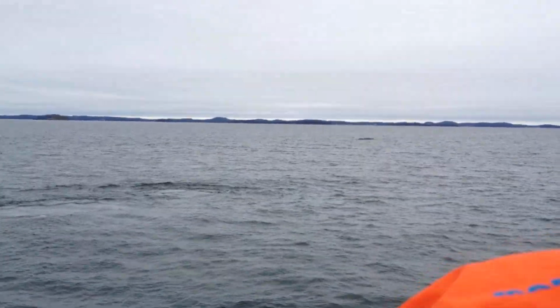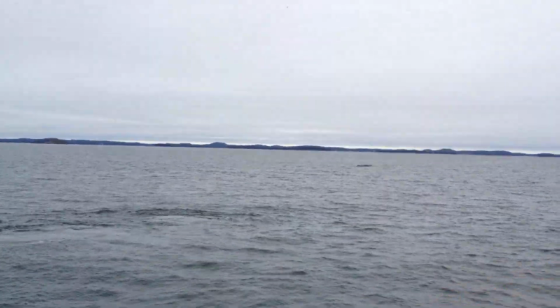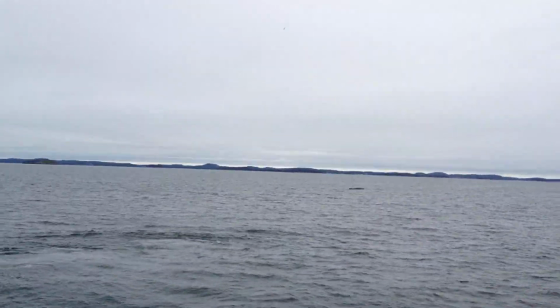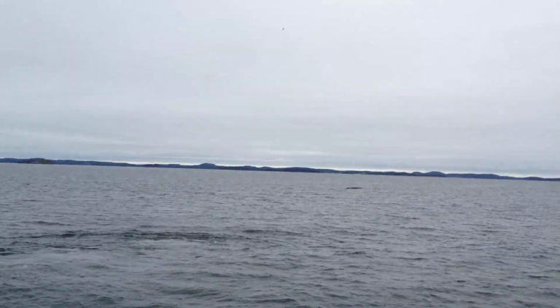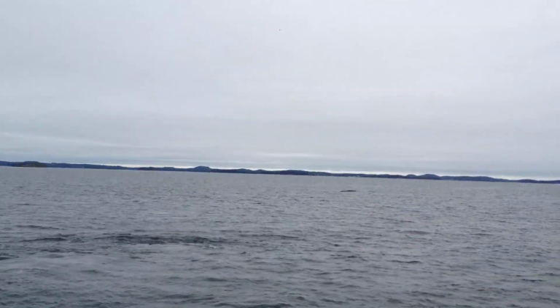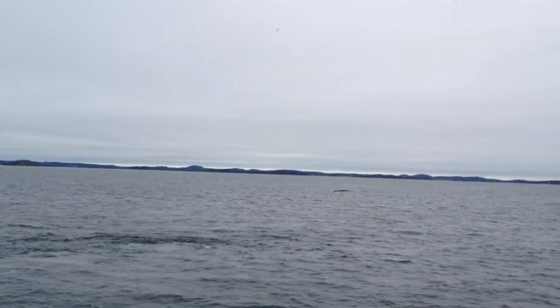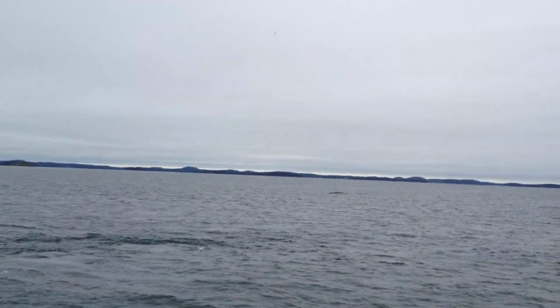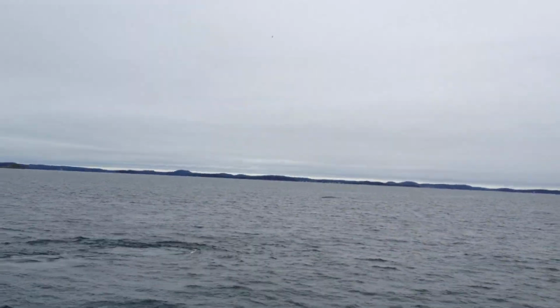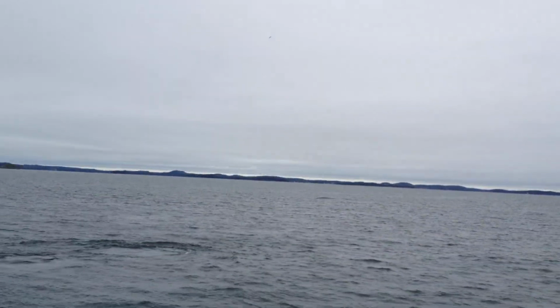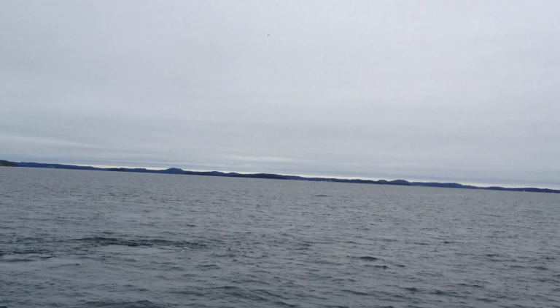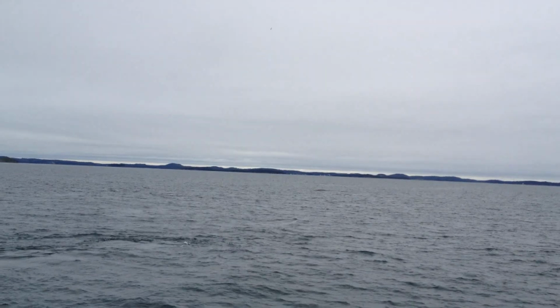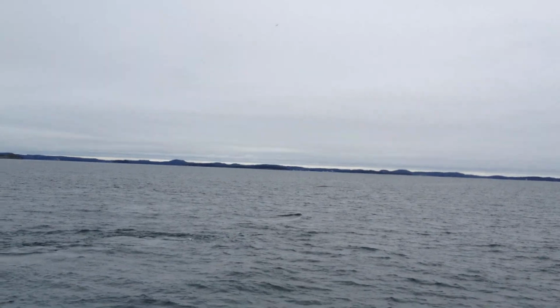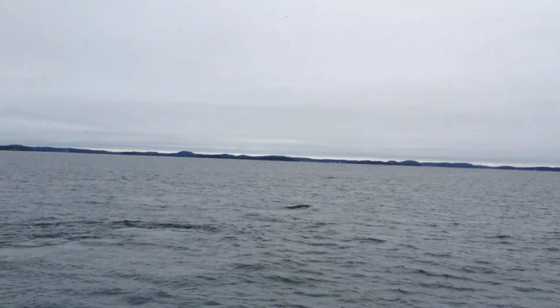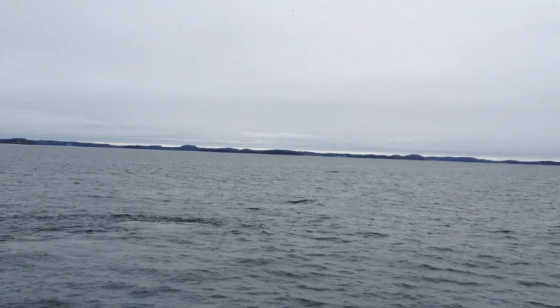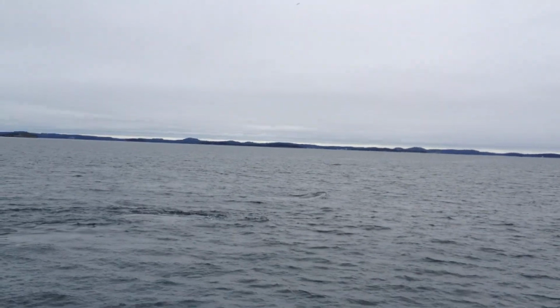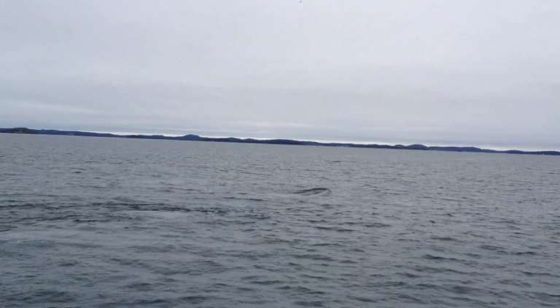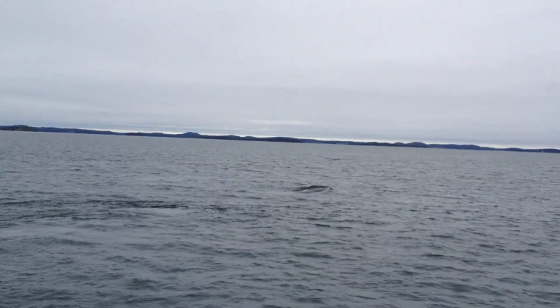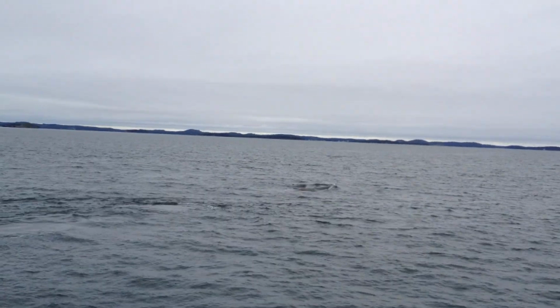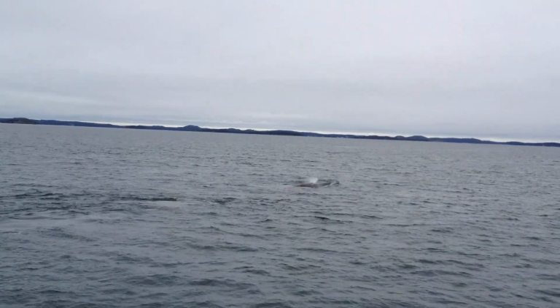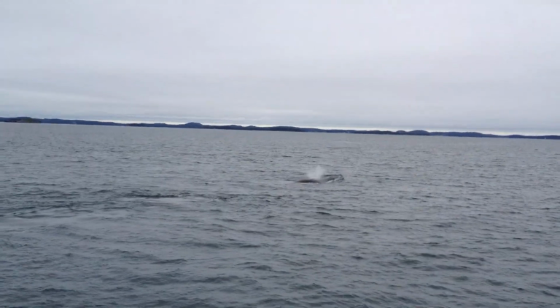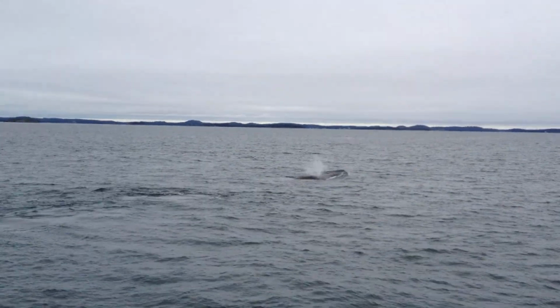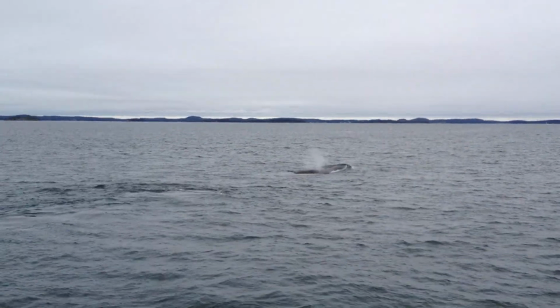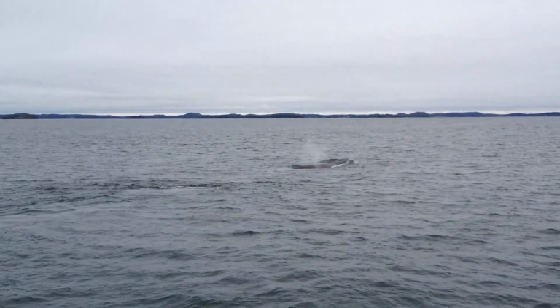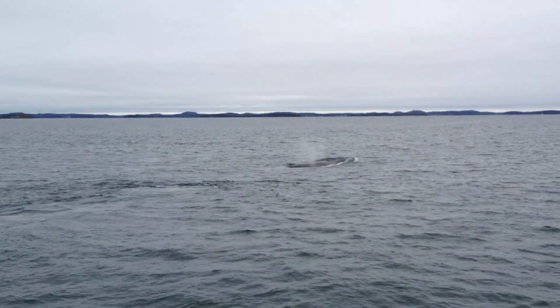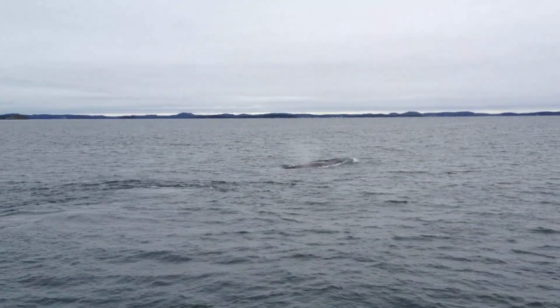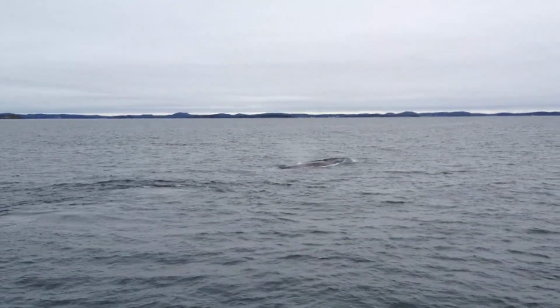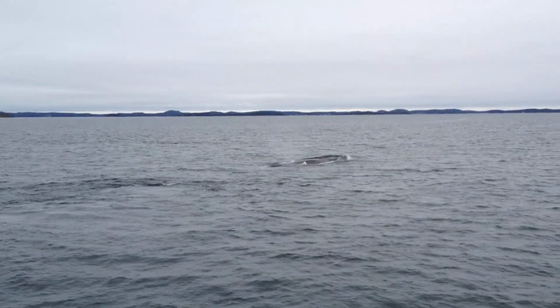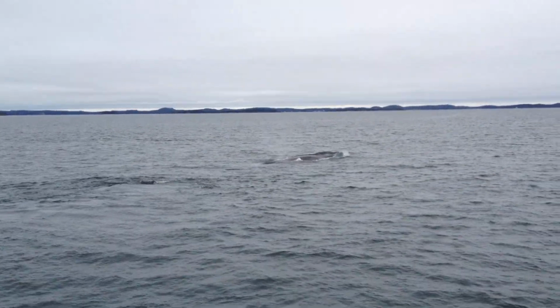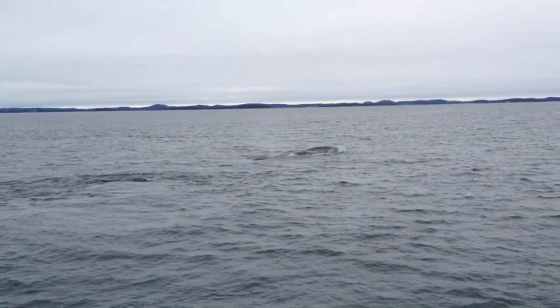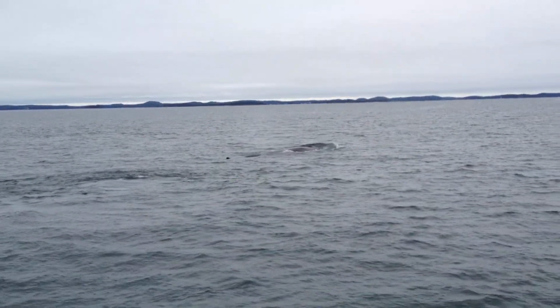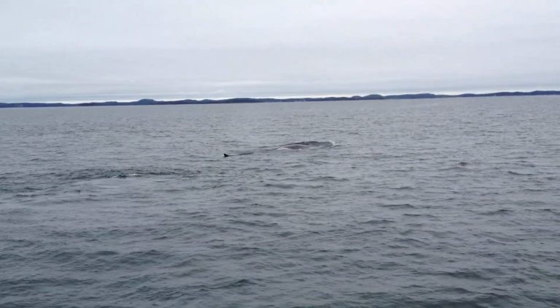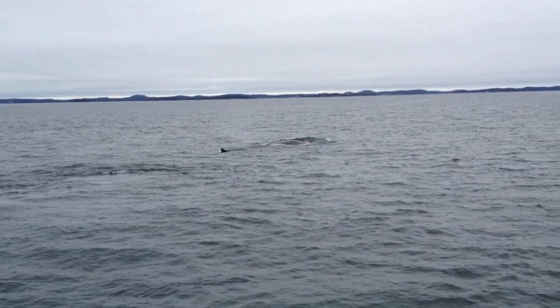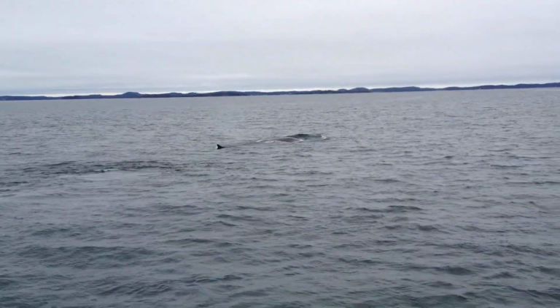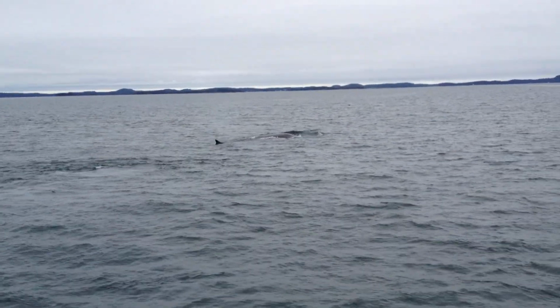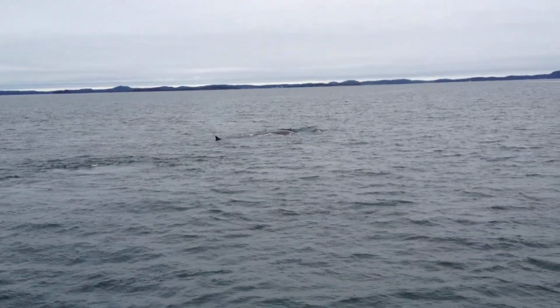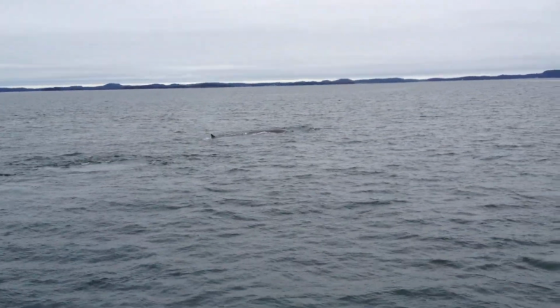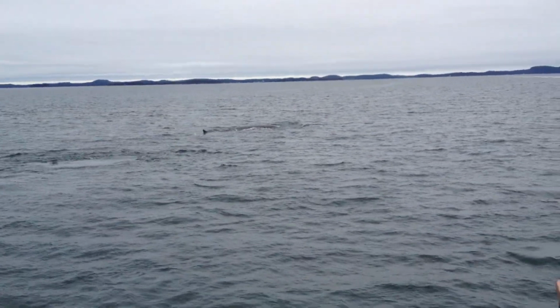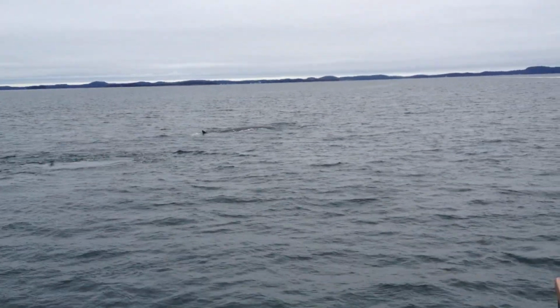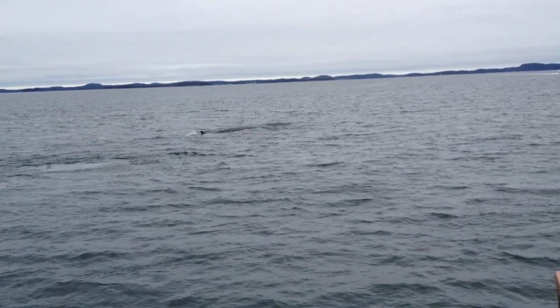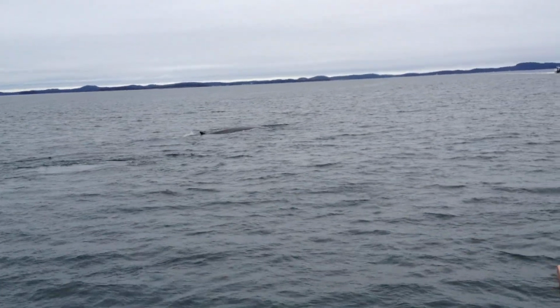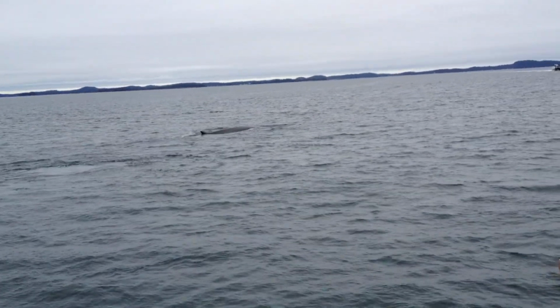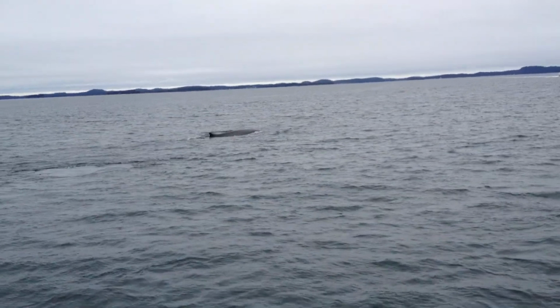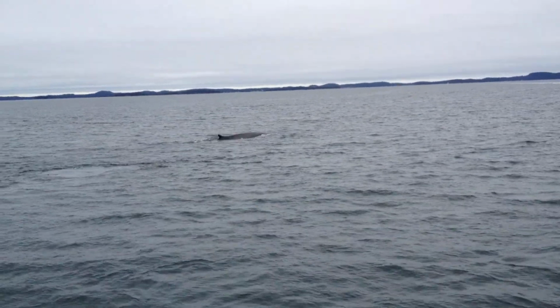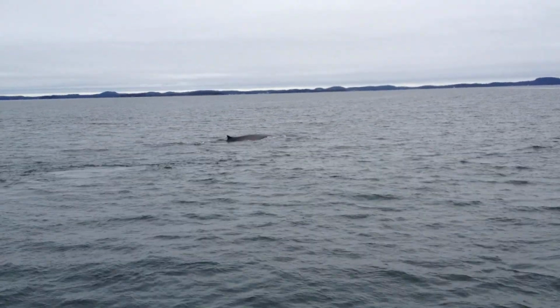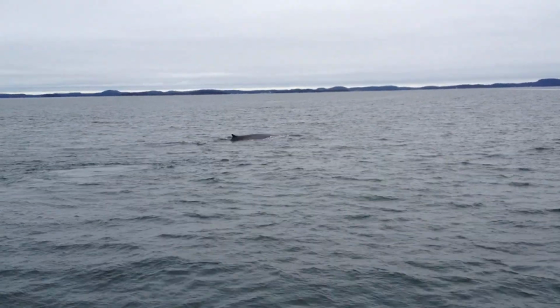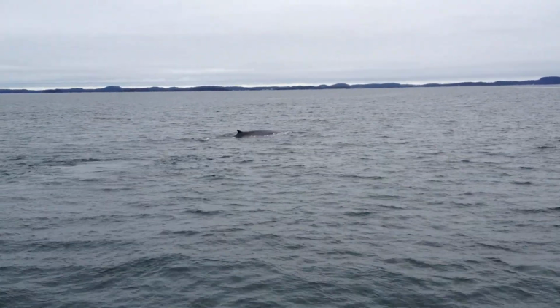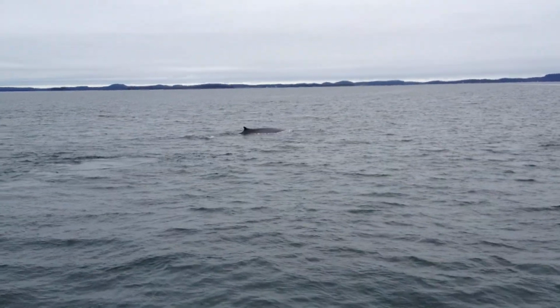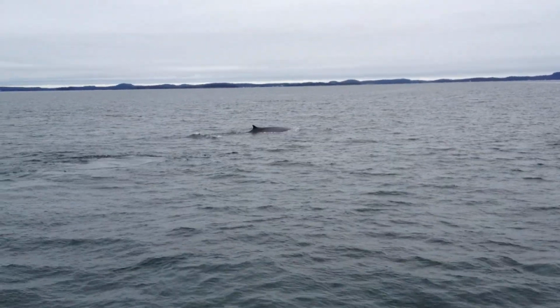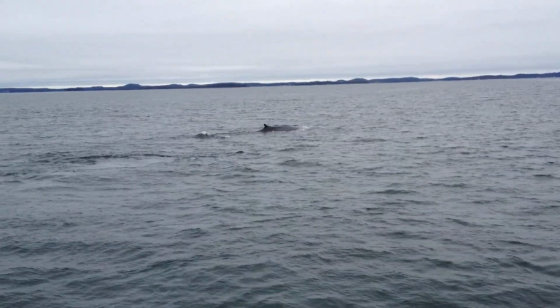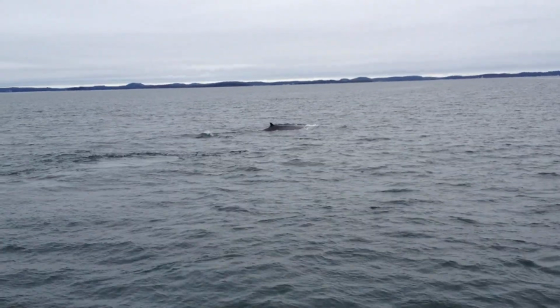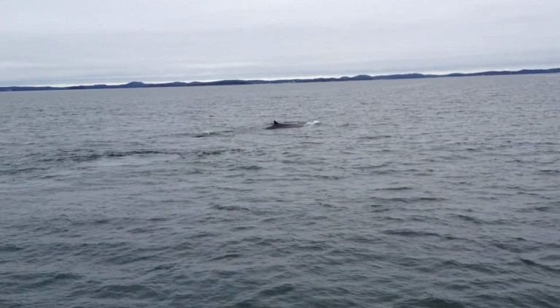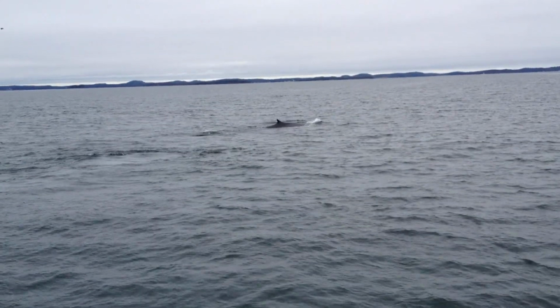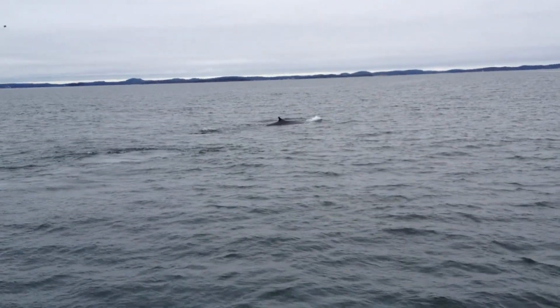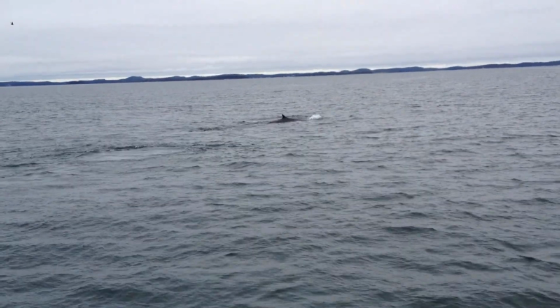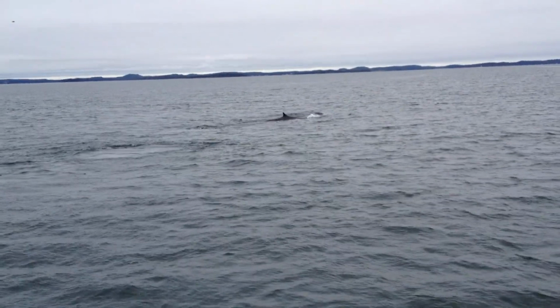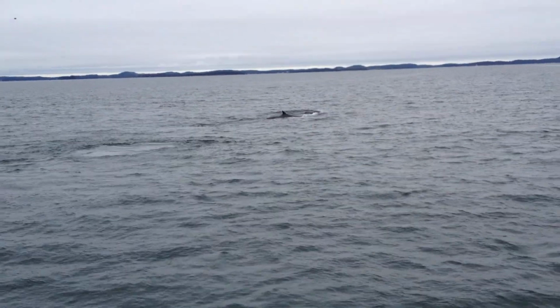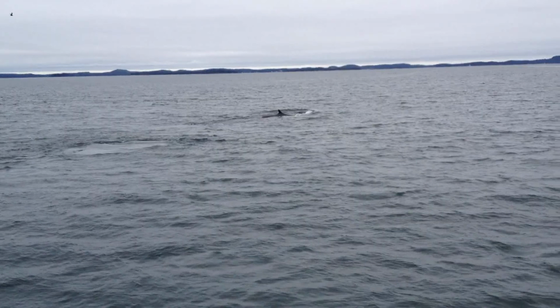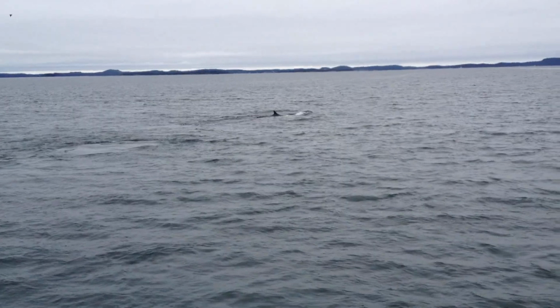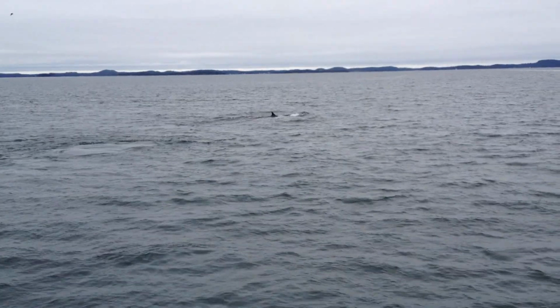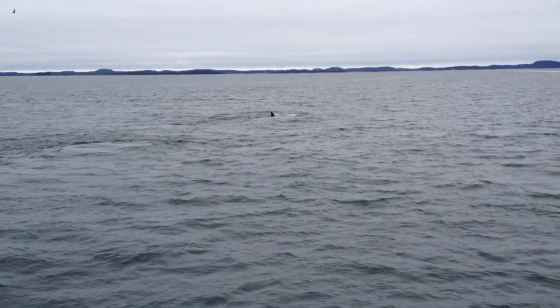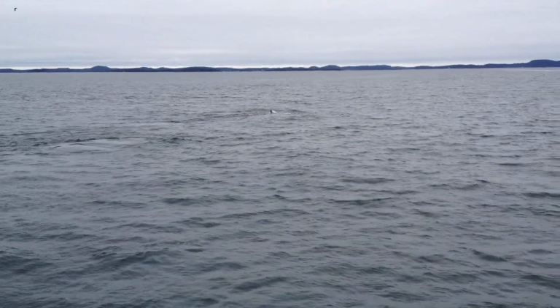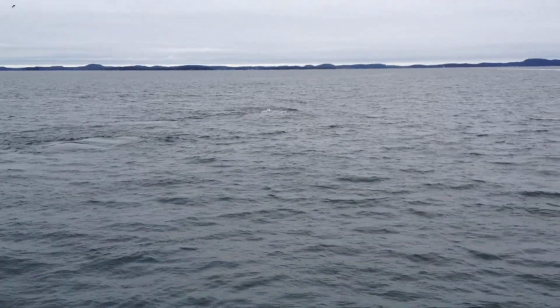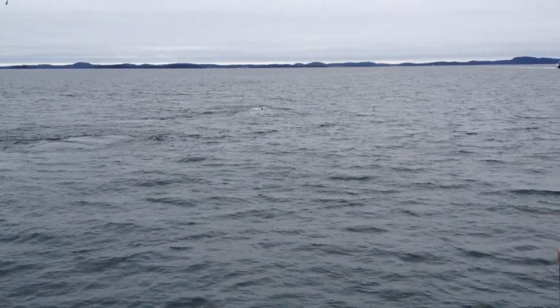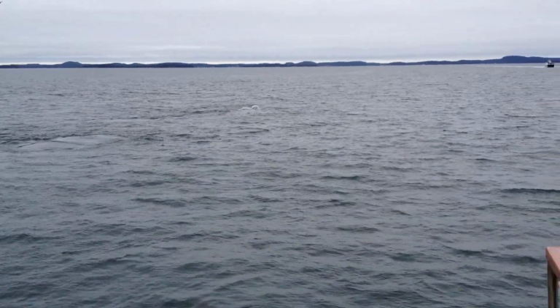There's the third one — that'll be the male. This is a far distance there, you can see the third whale just behind these other whales.